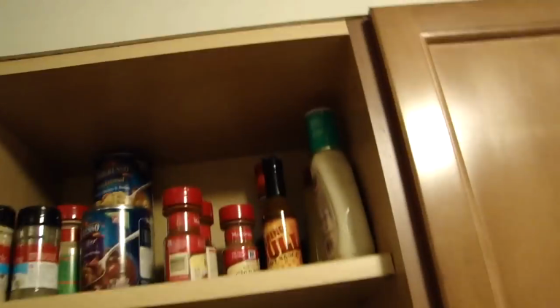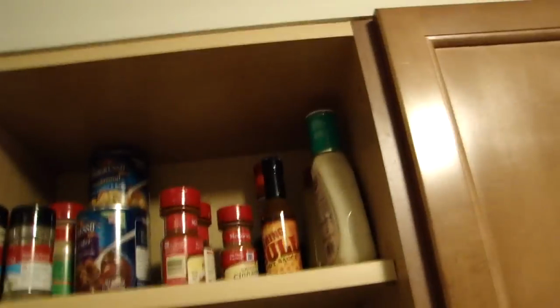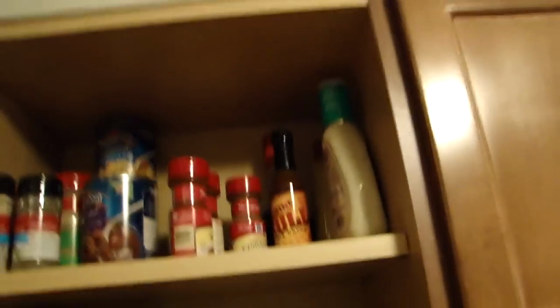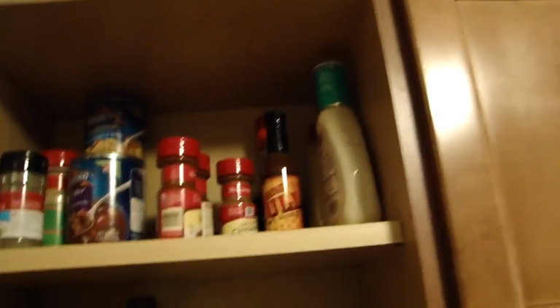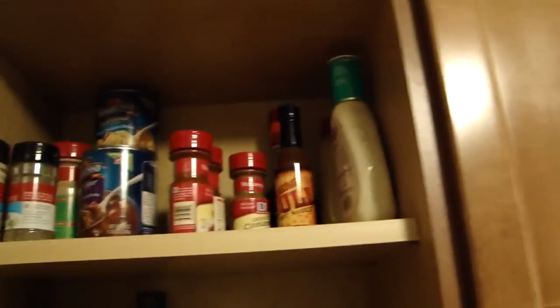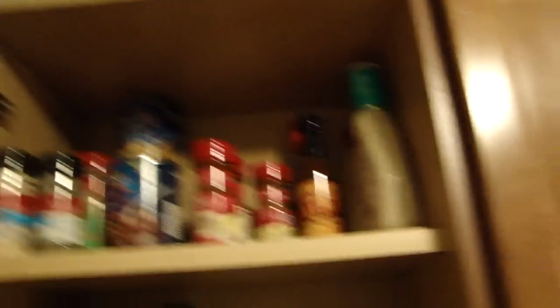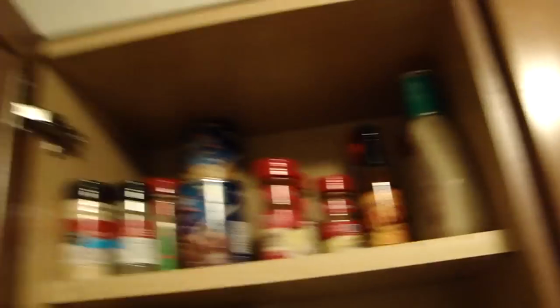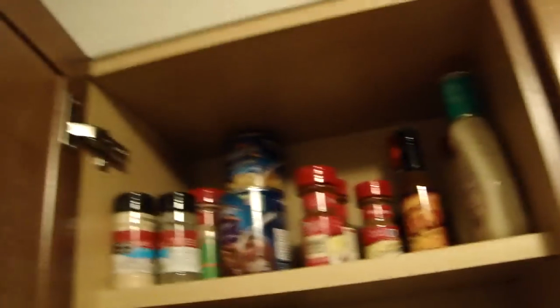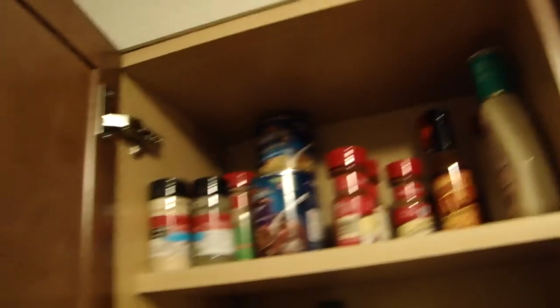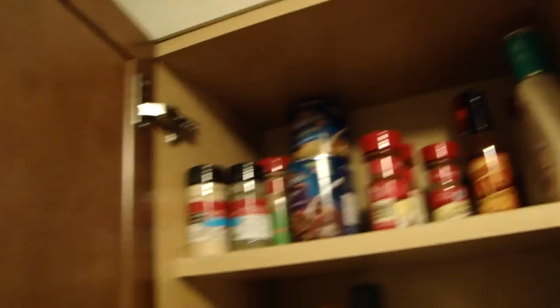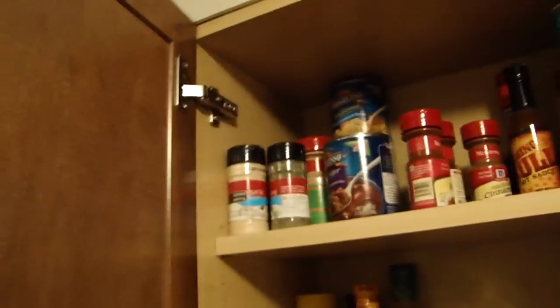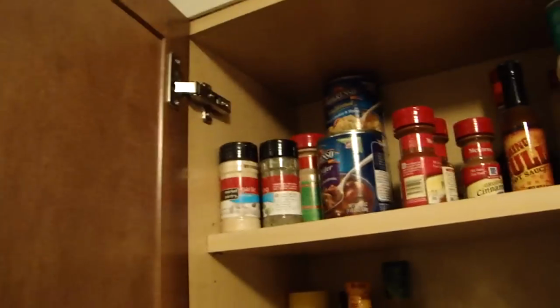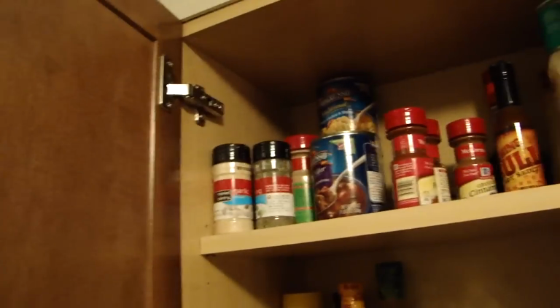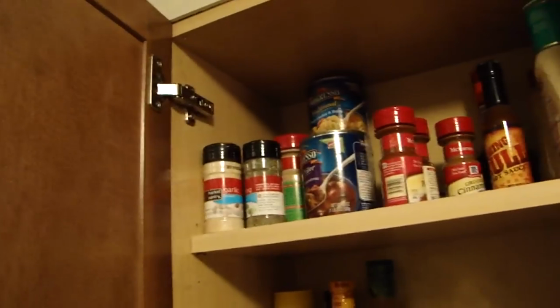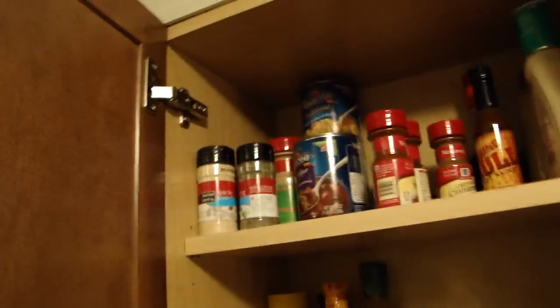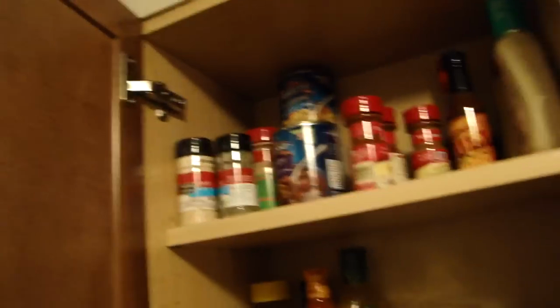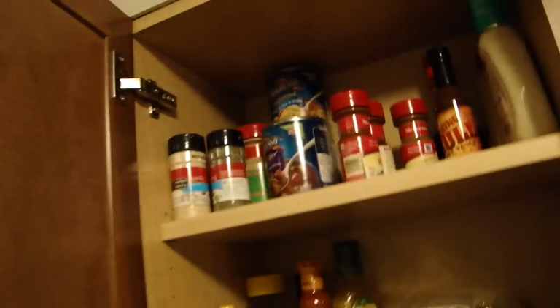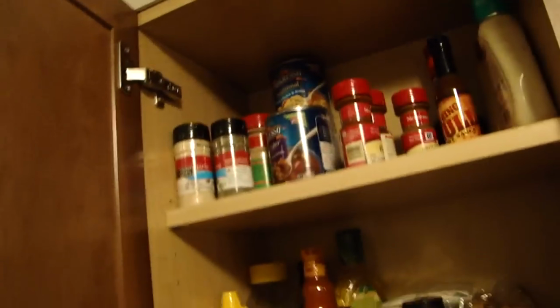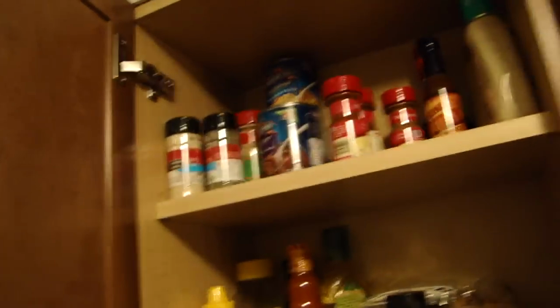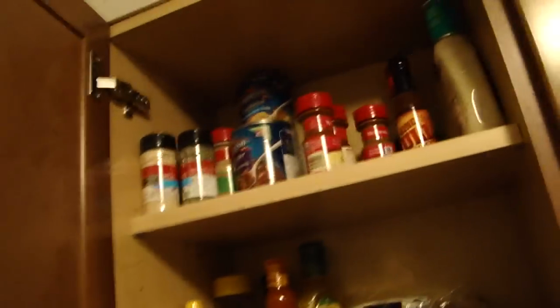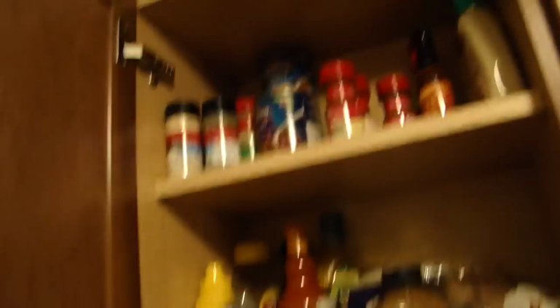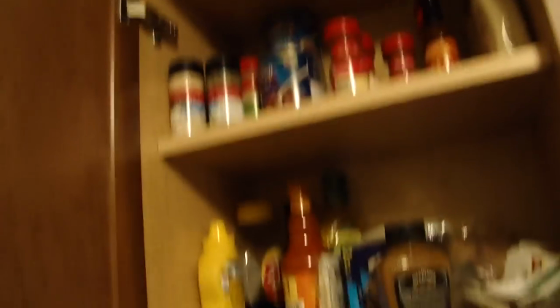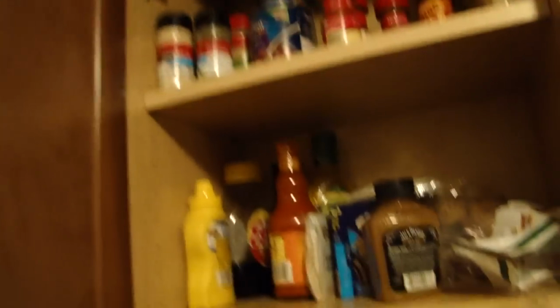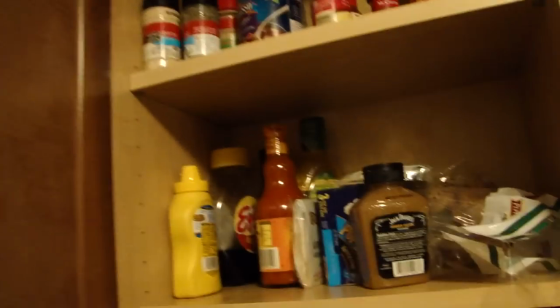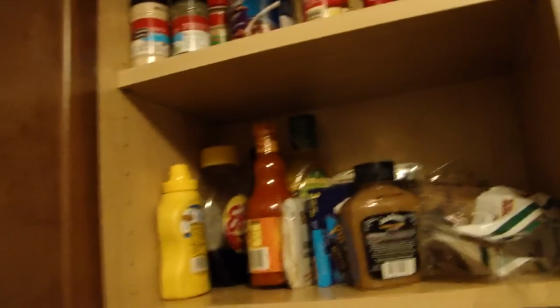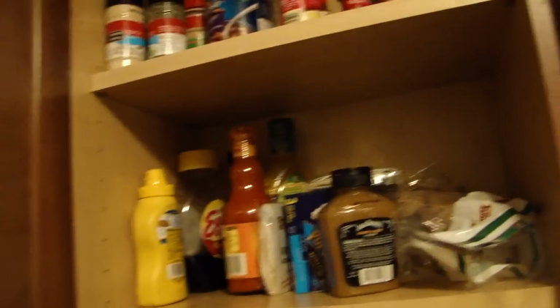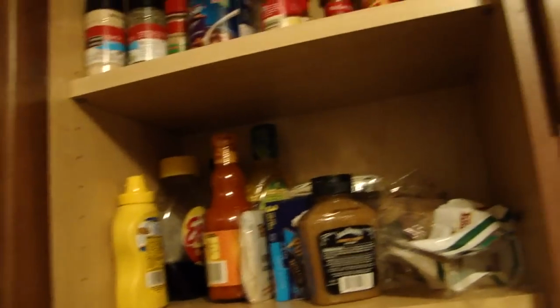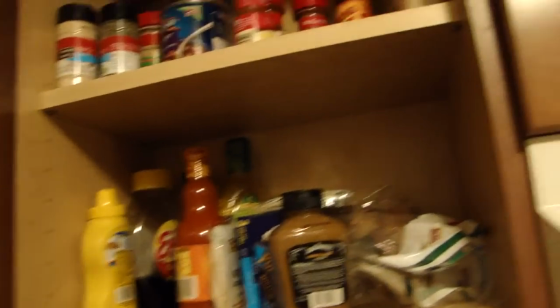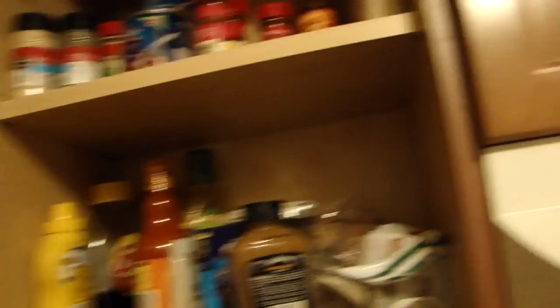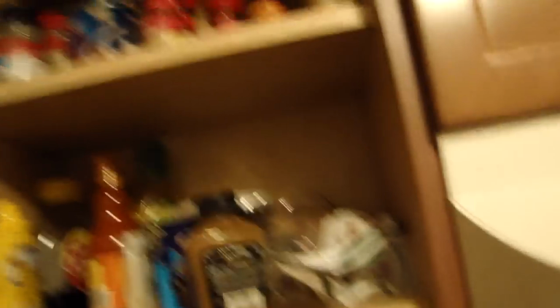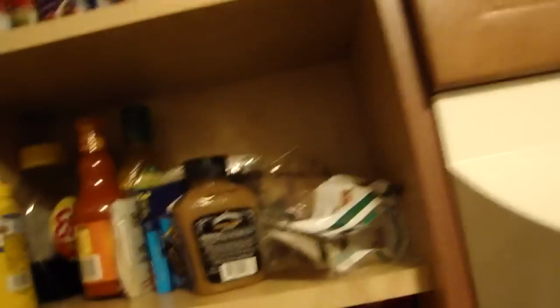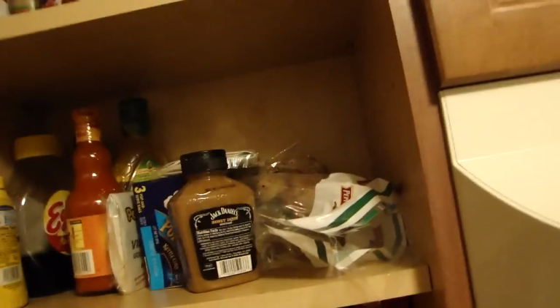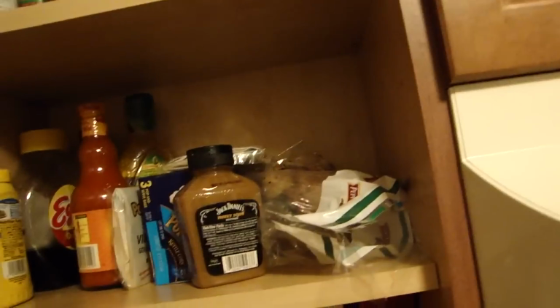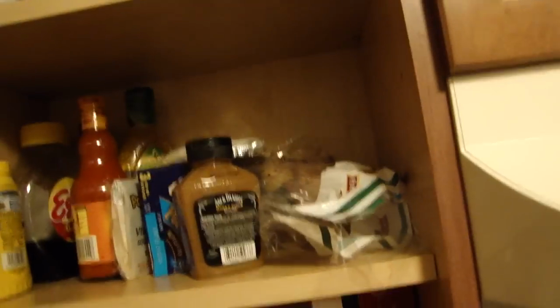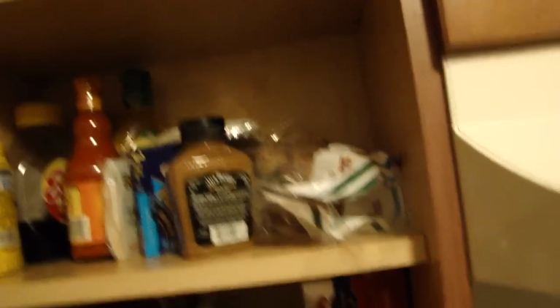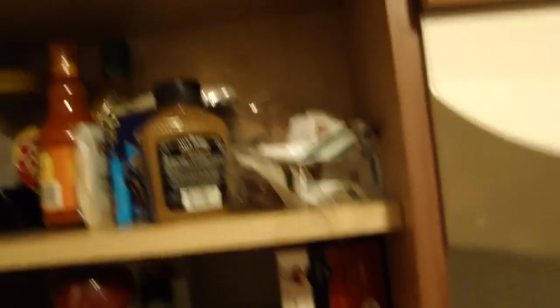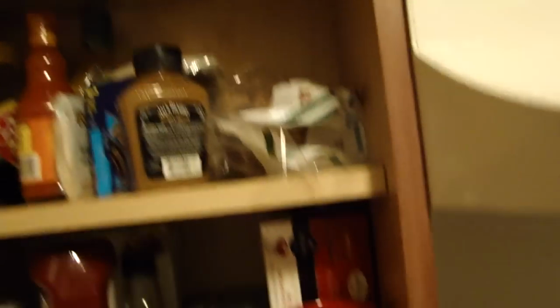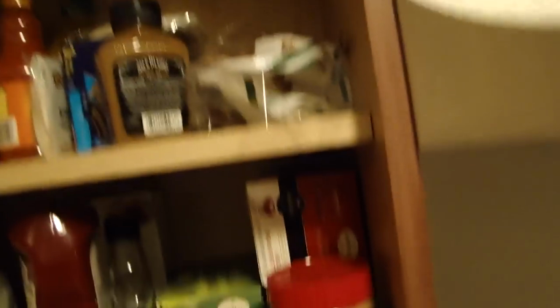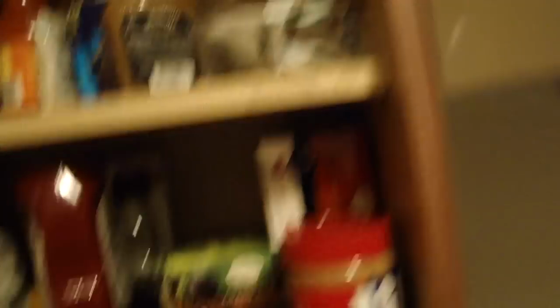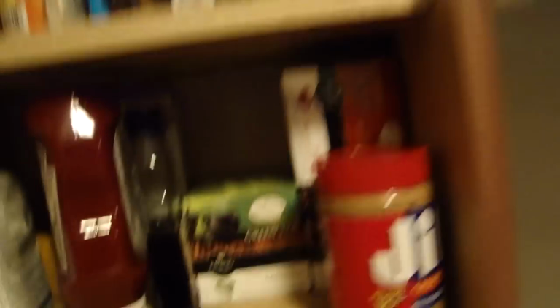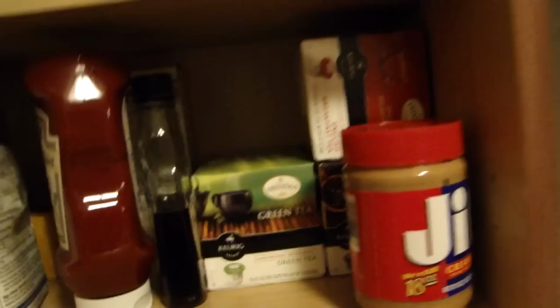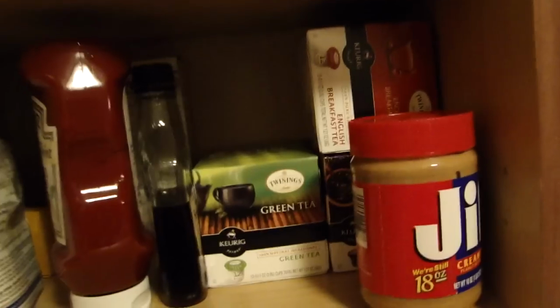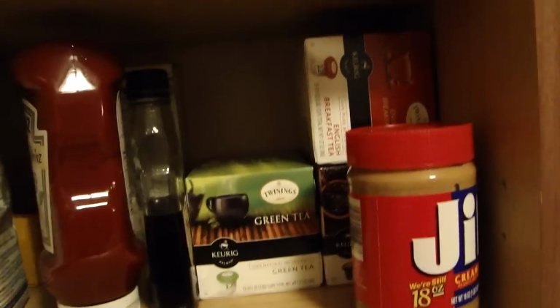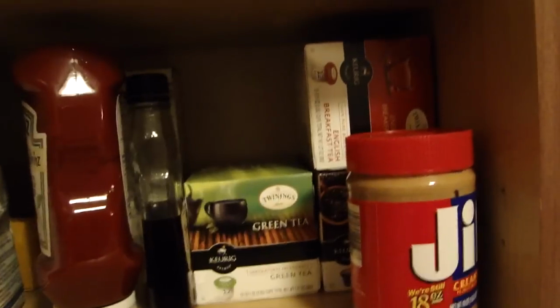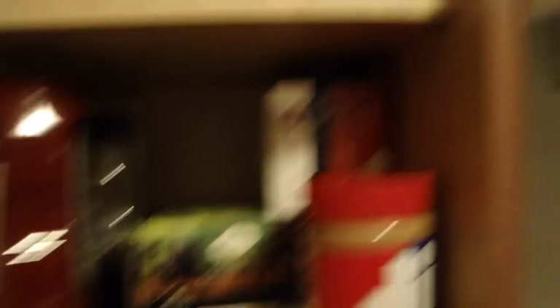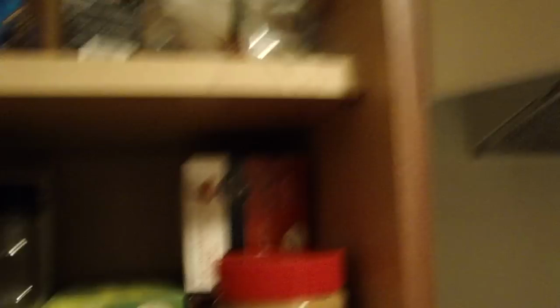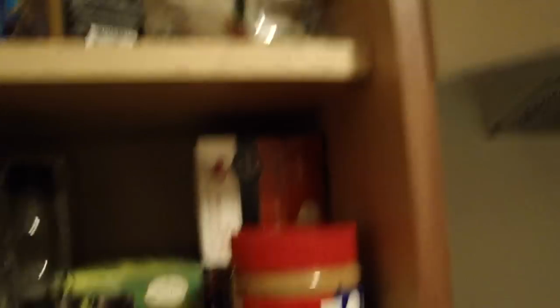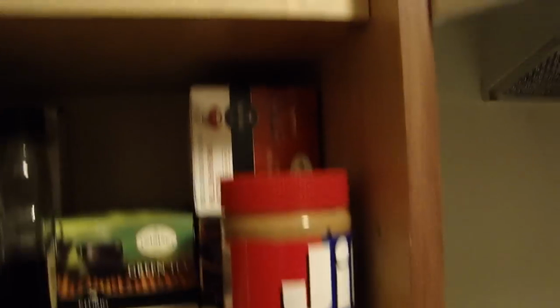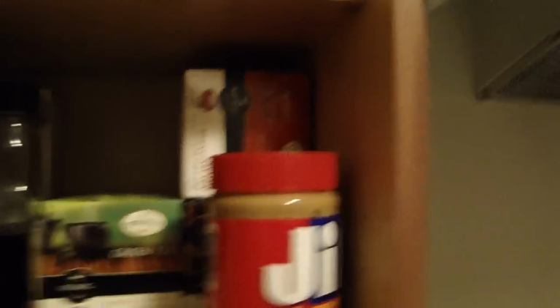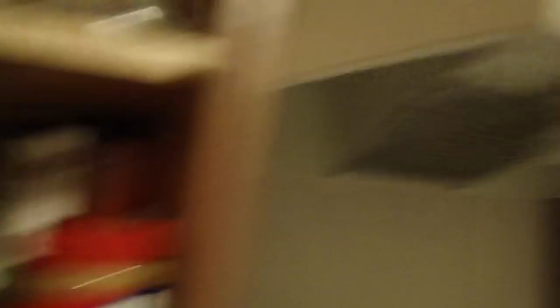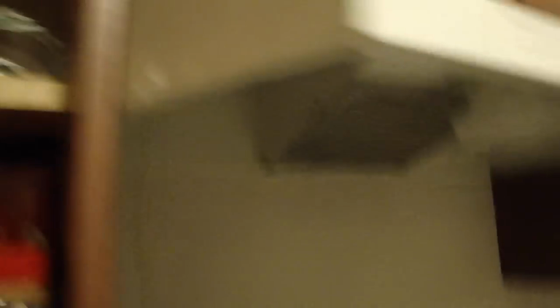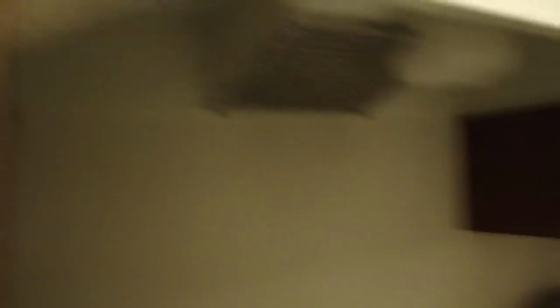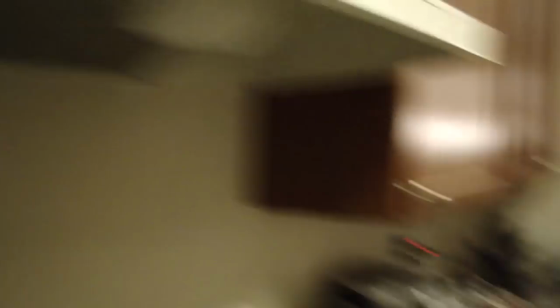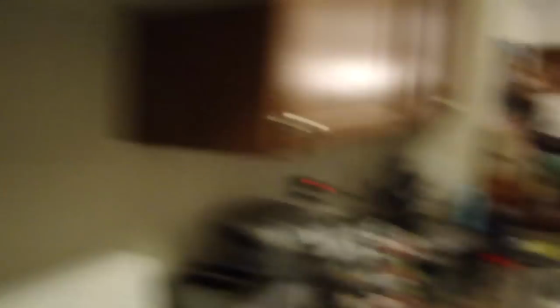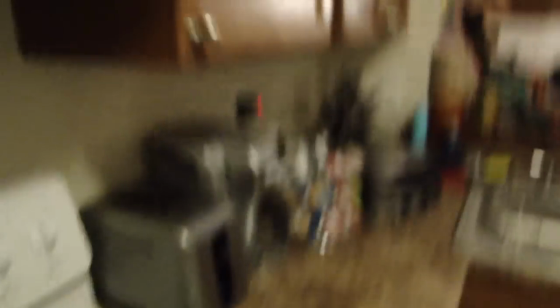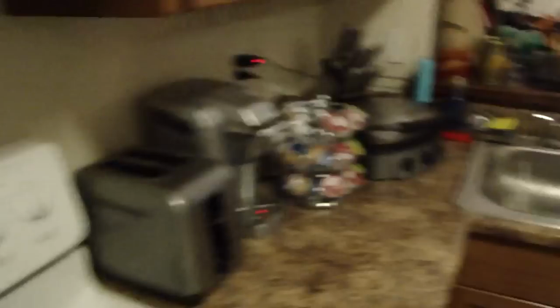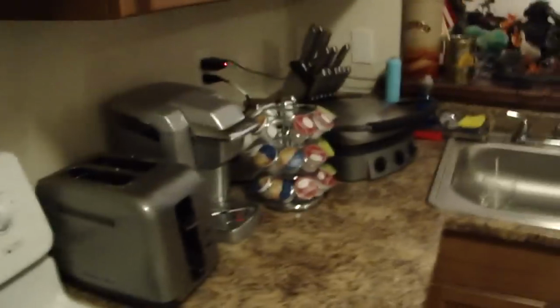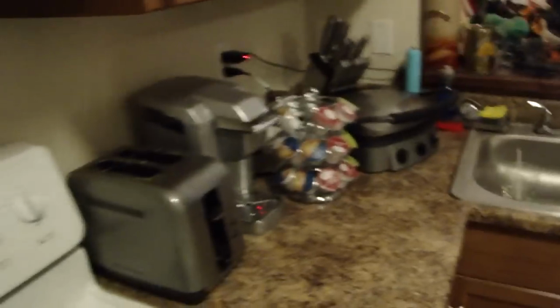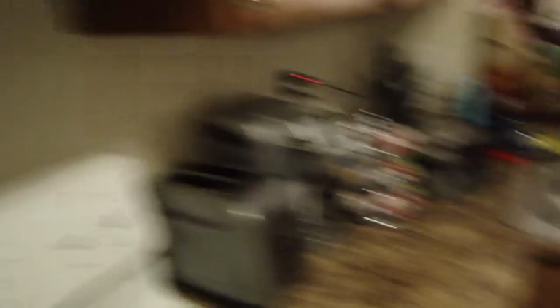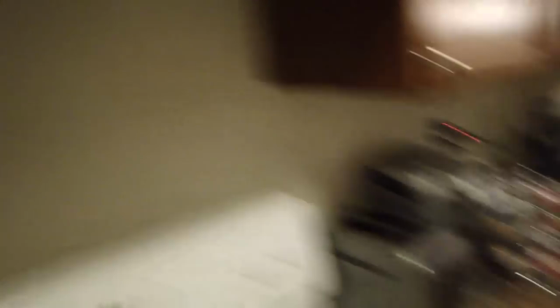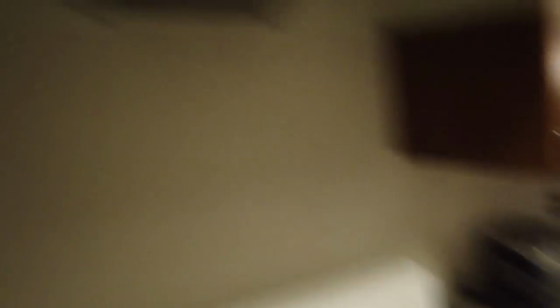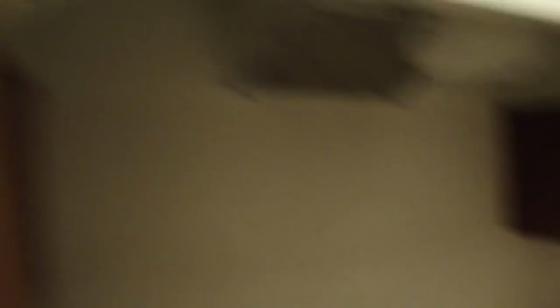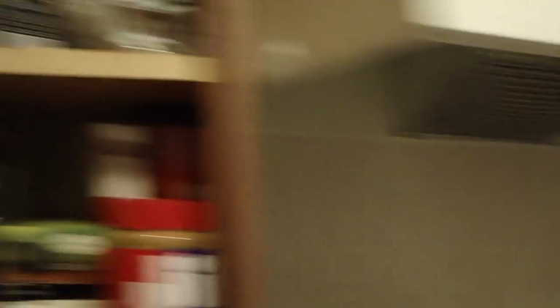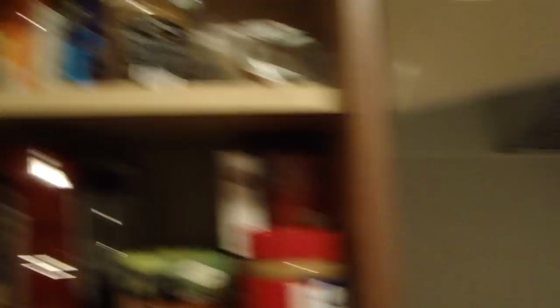All kinds of spices, soups, condiments, popcorn, and actually tea and coffee for my coffee maker over there.